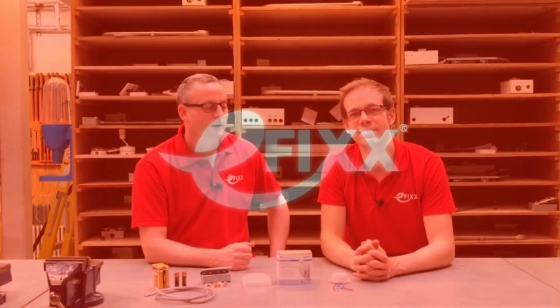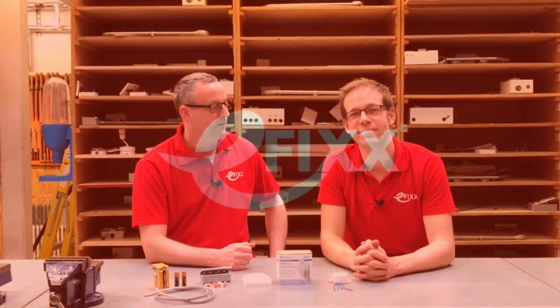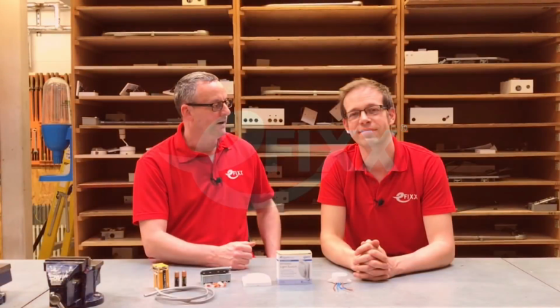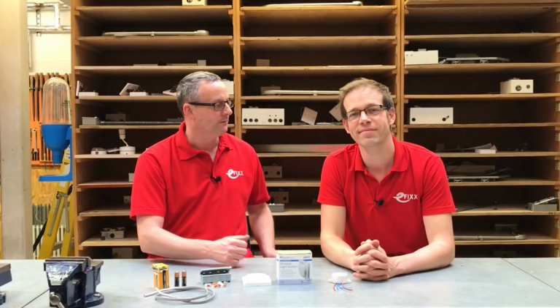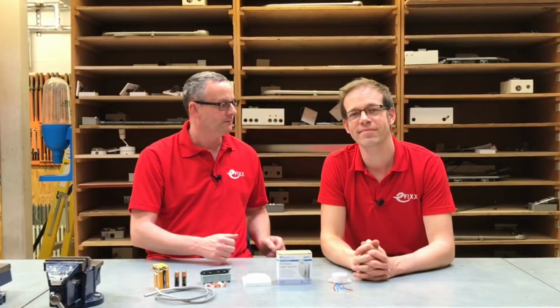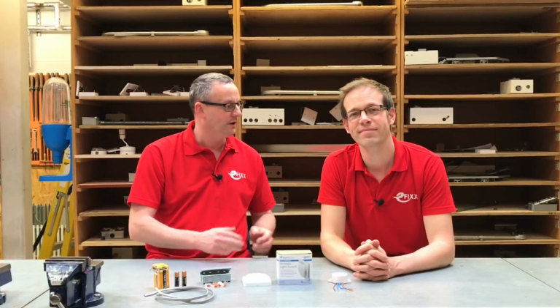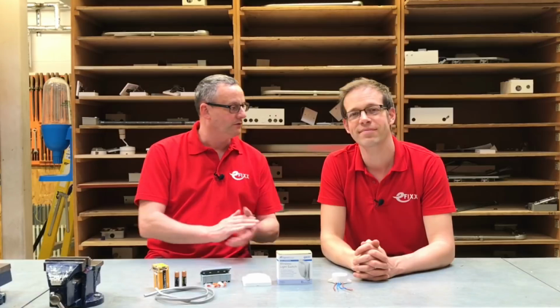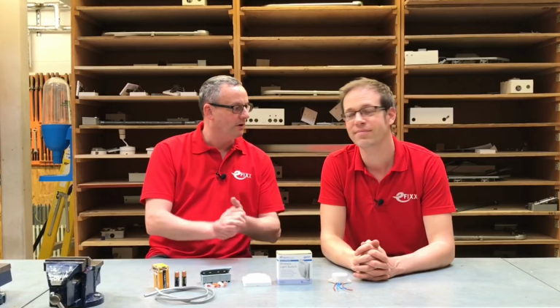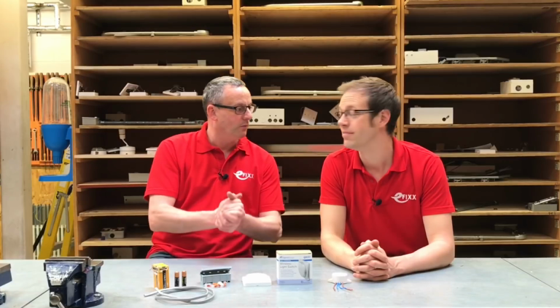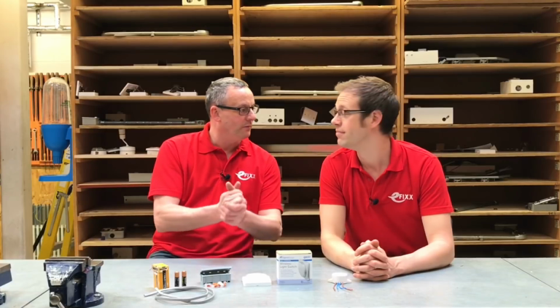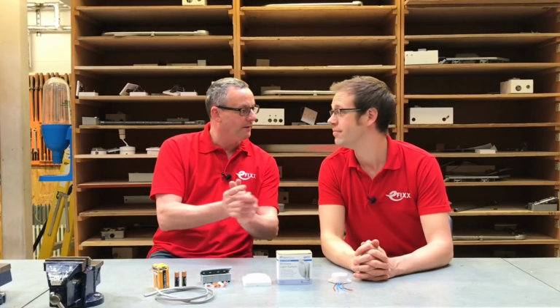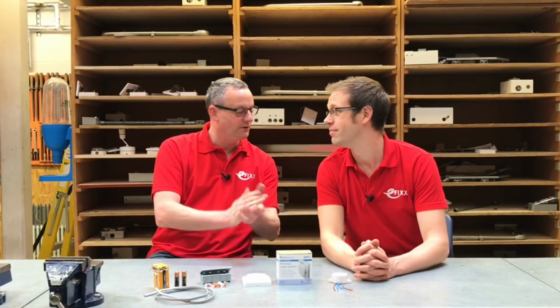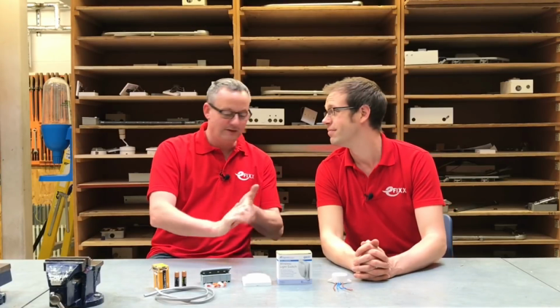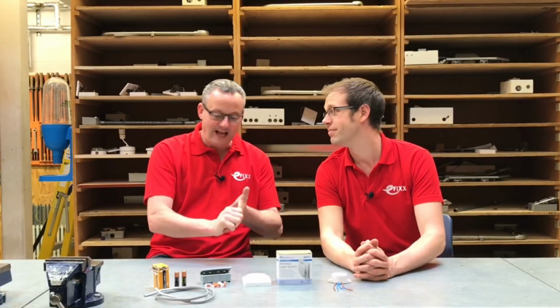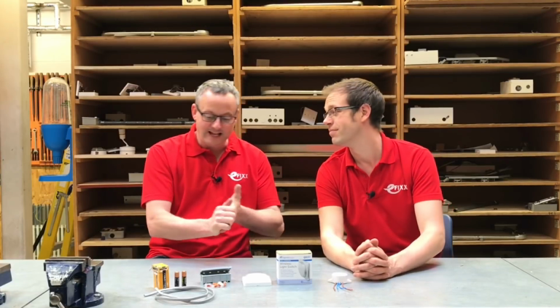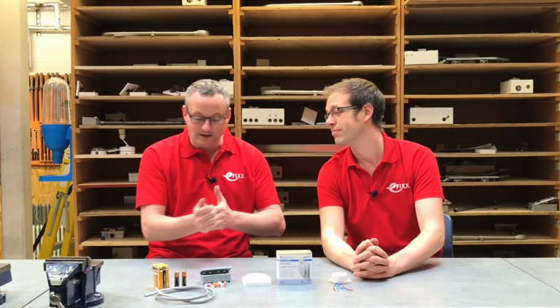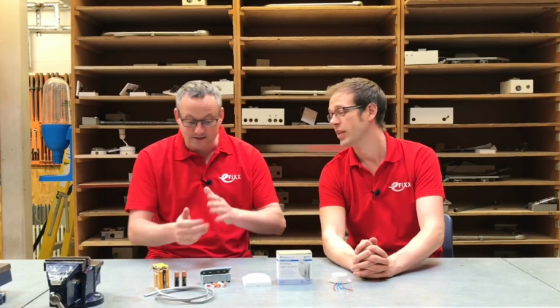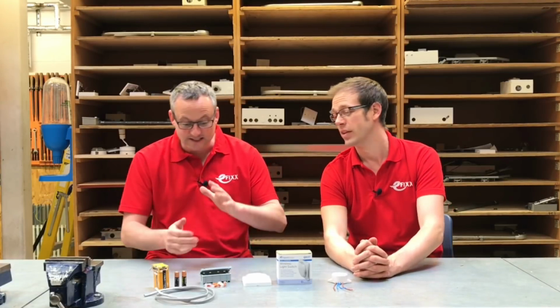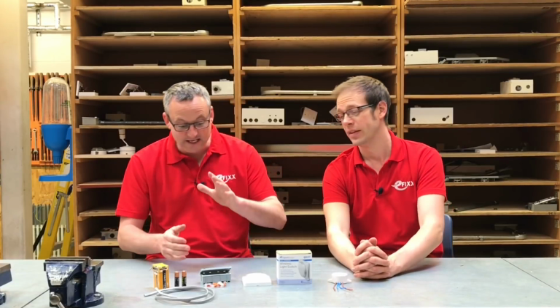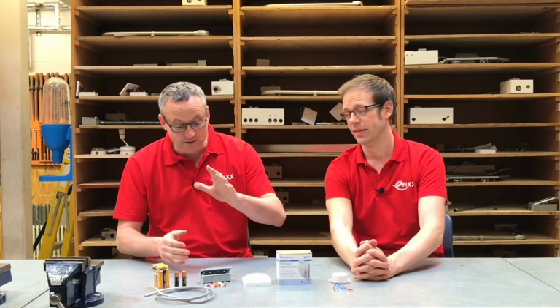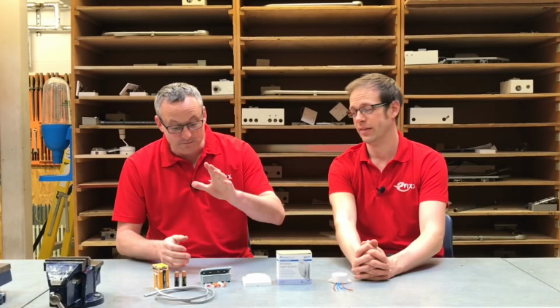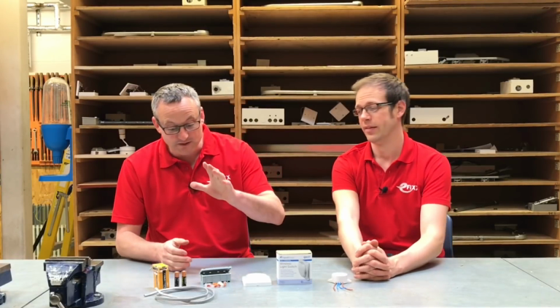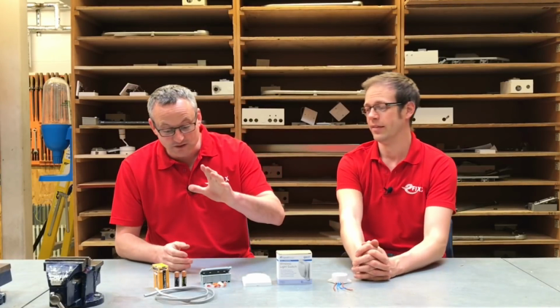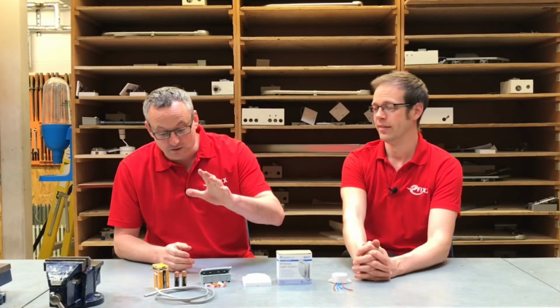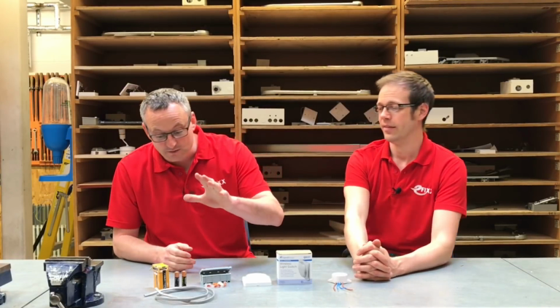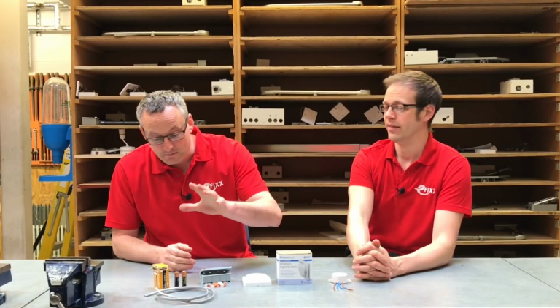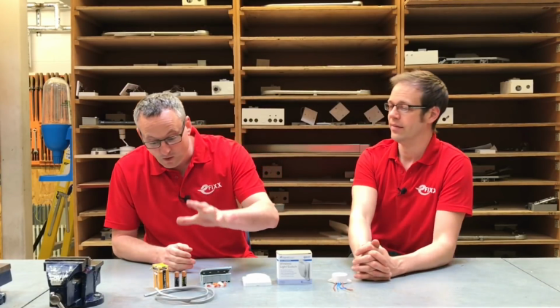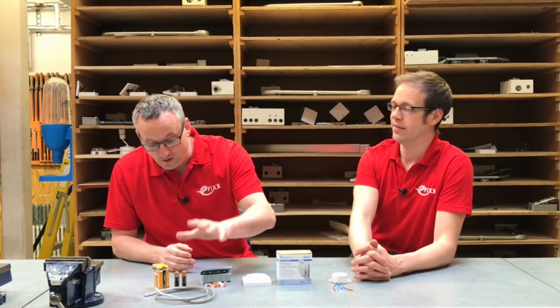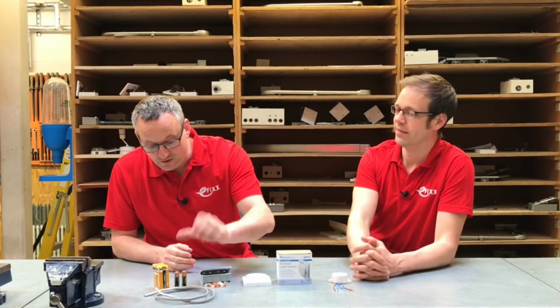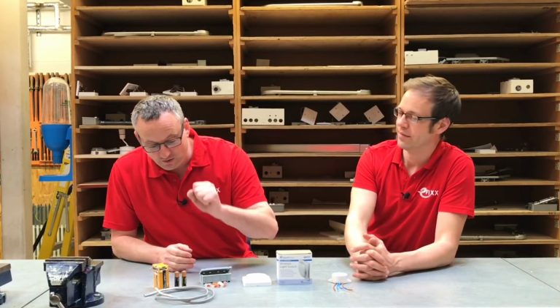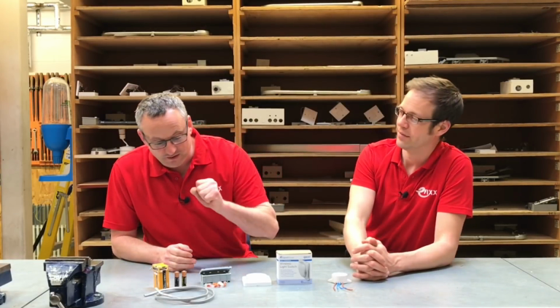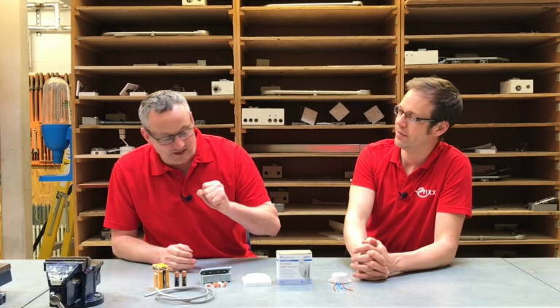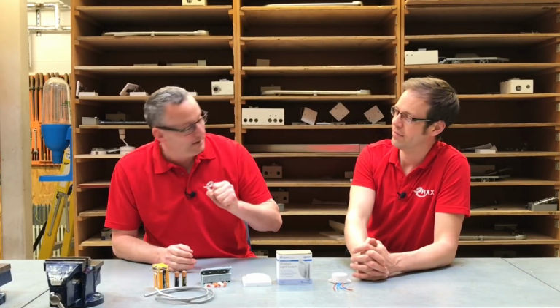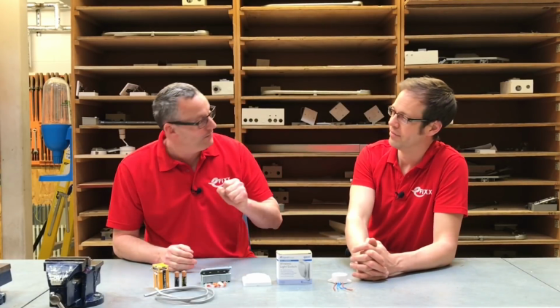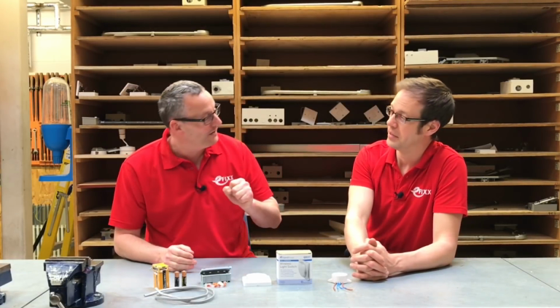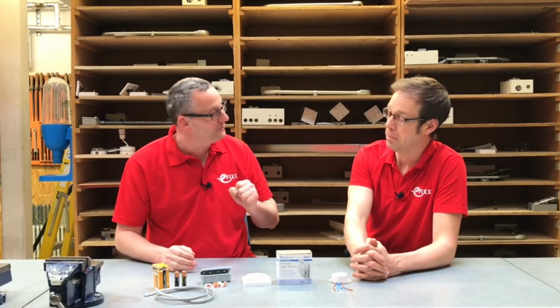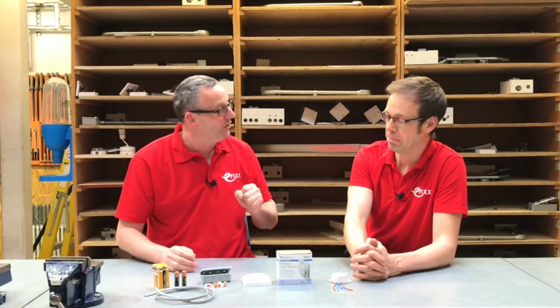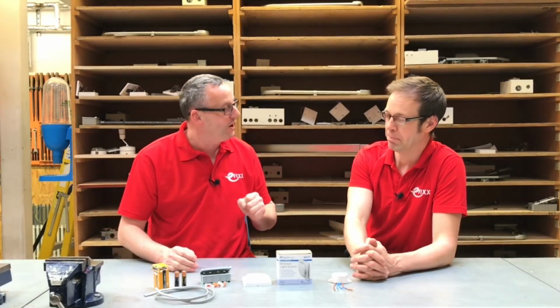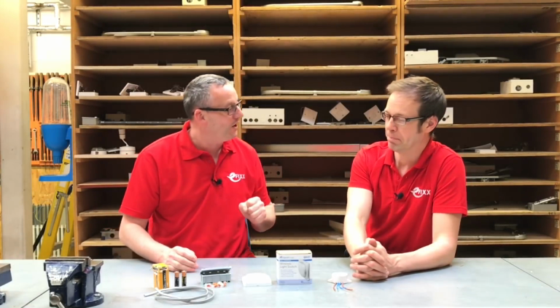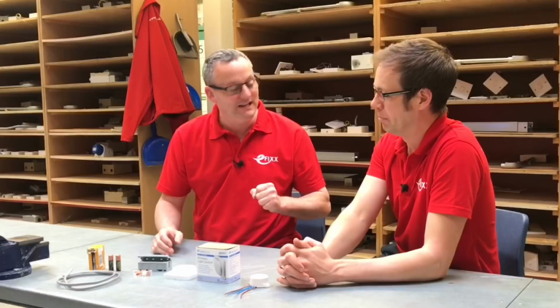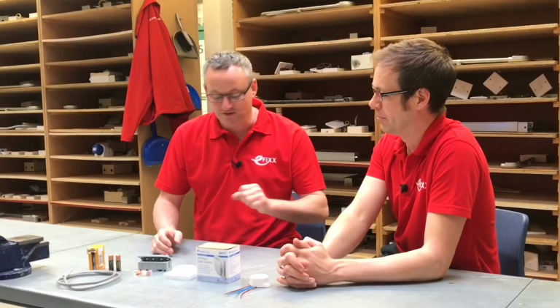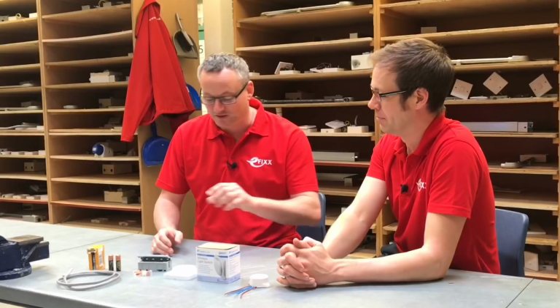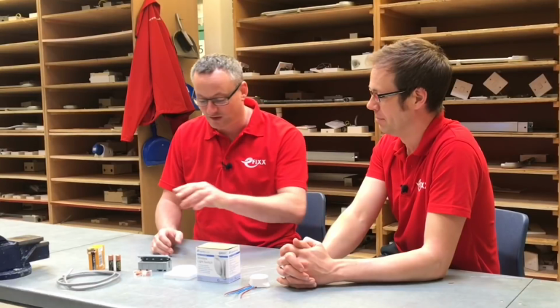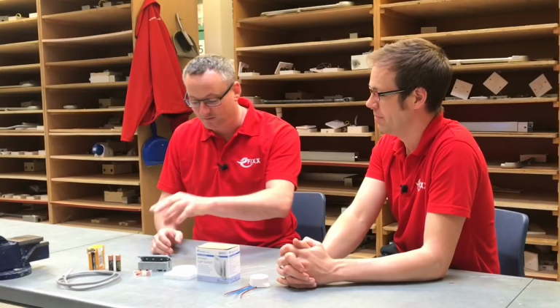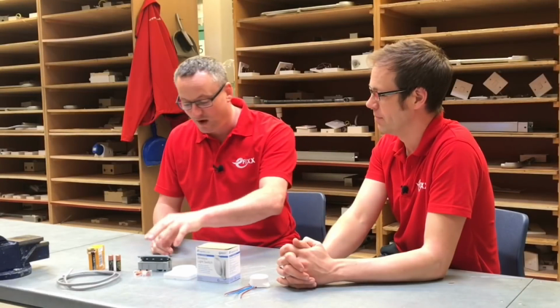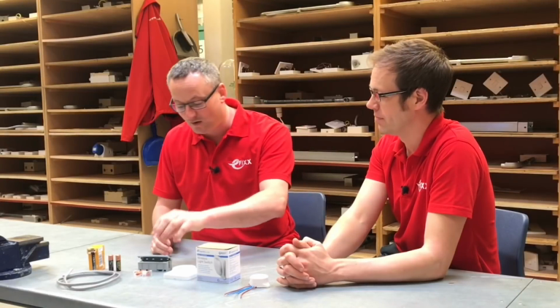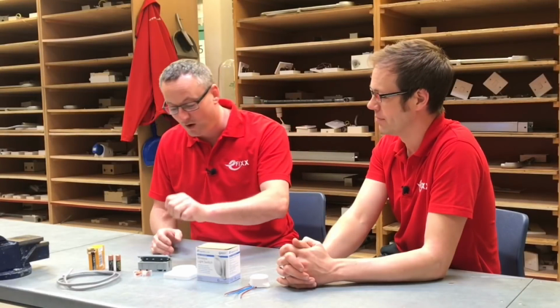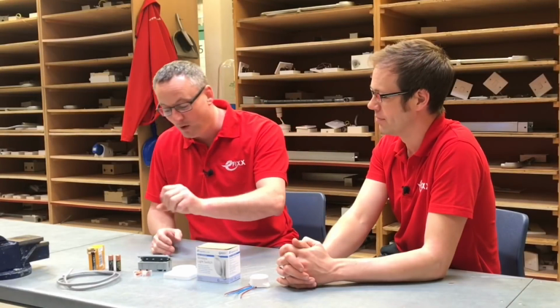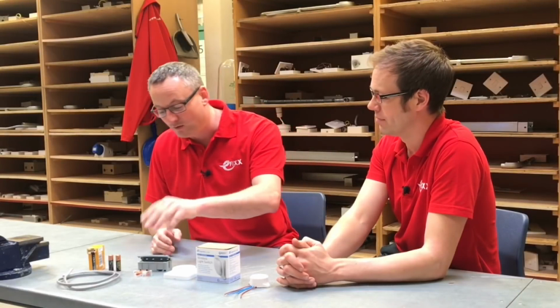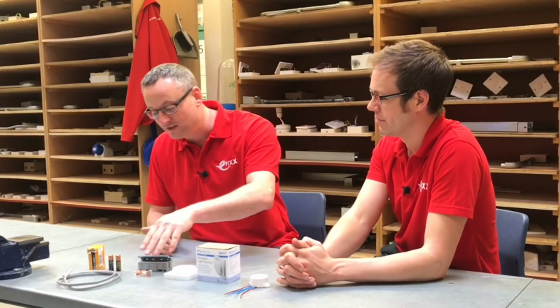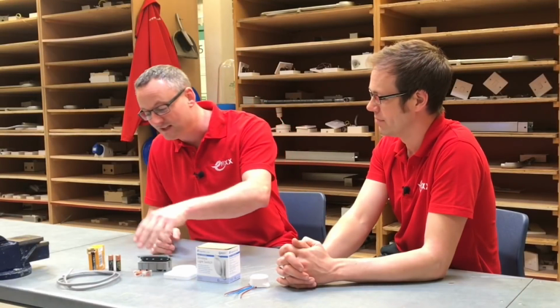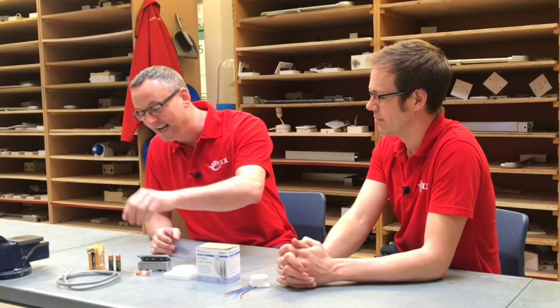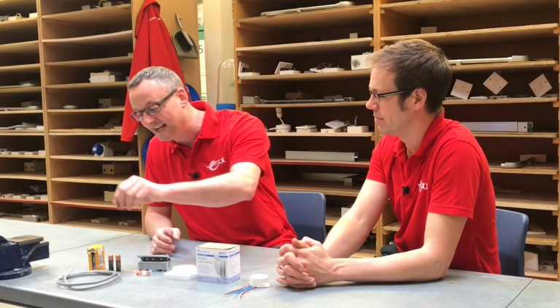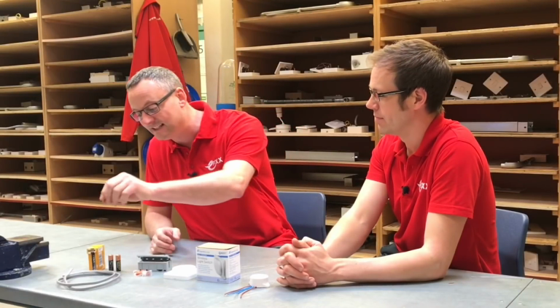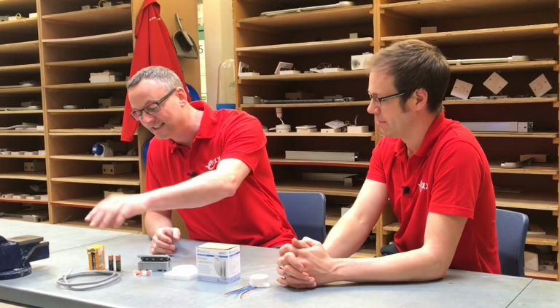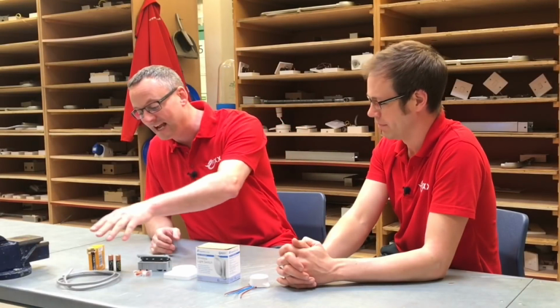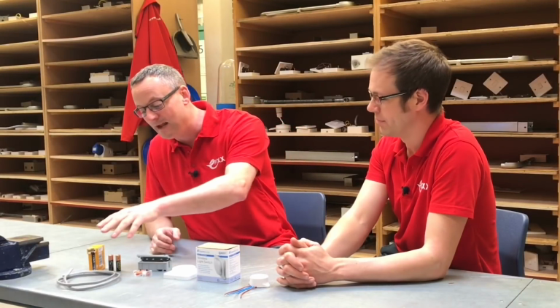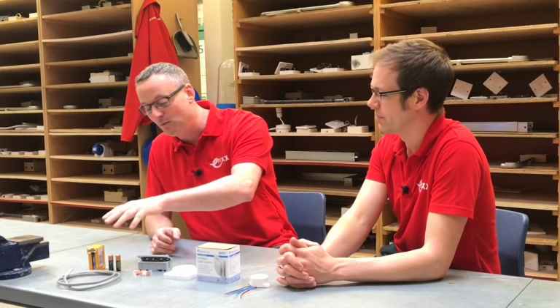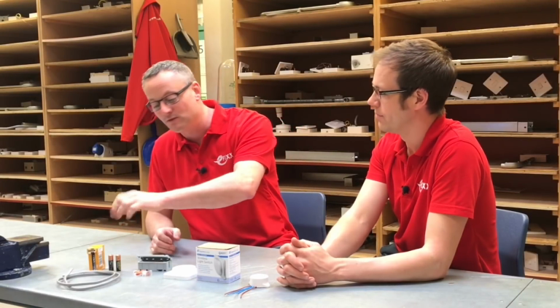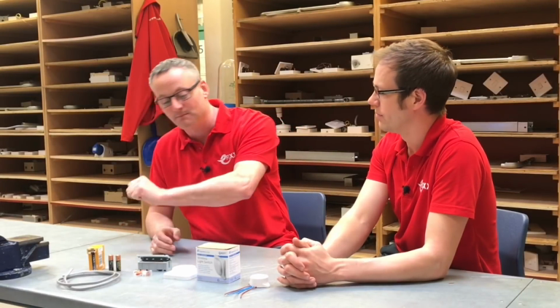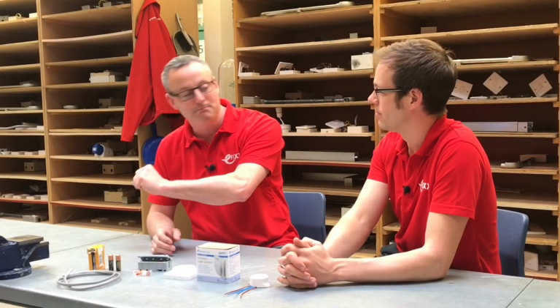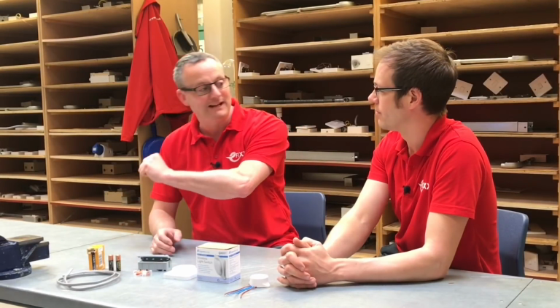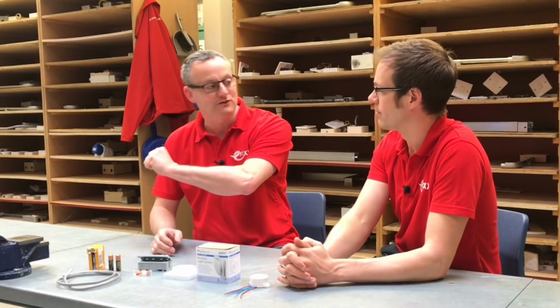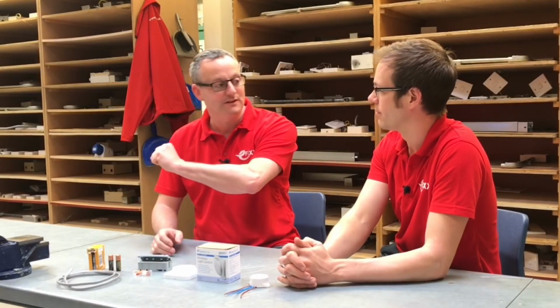So Joe, what are we up to today? I see you've positioned my side of the table with things I like, such as Vargo boxes, connectors, cables and batteries.